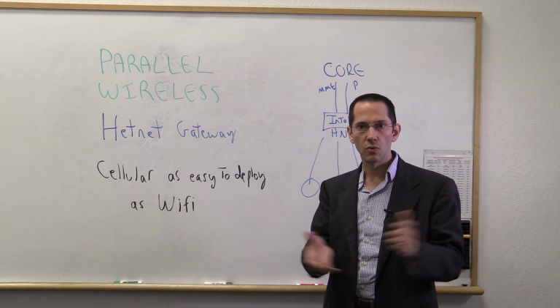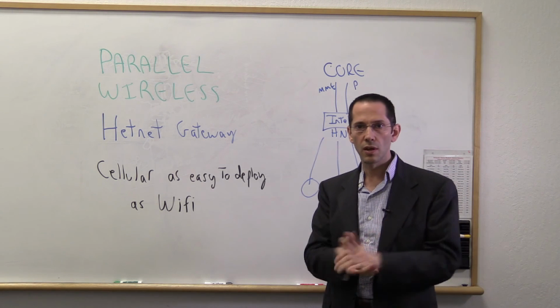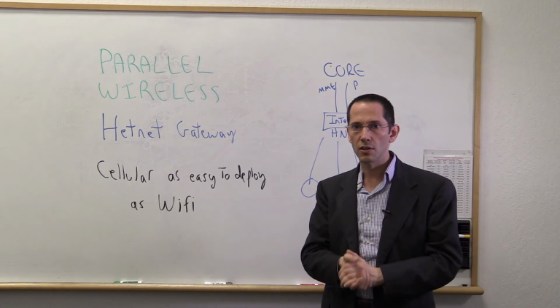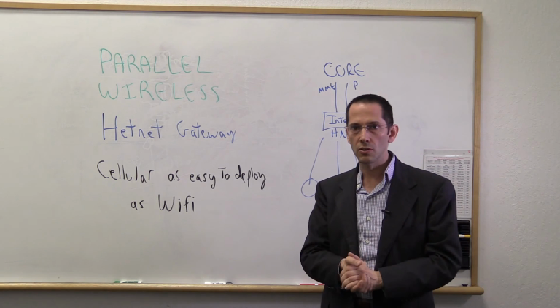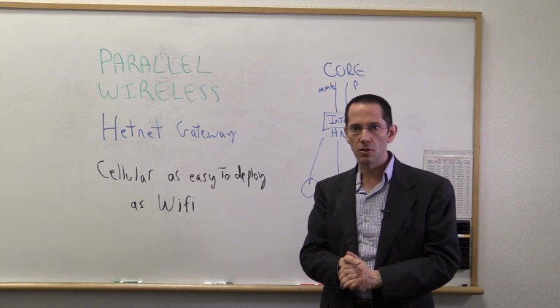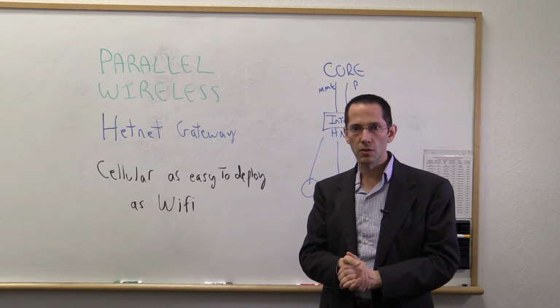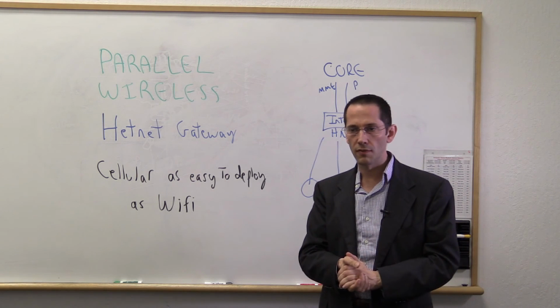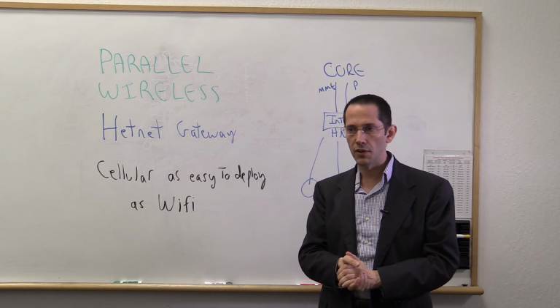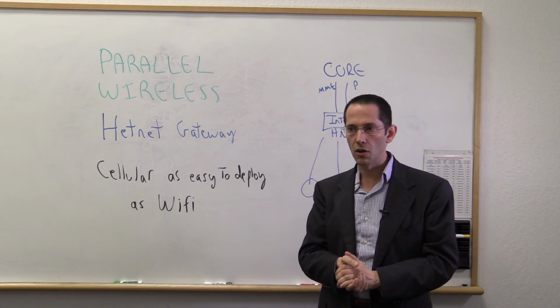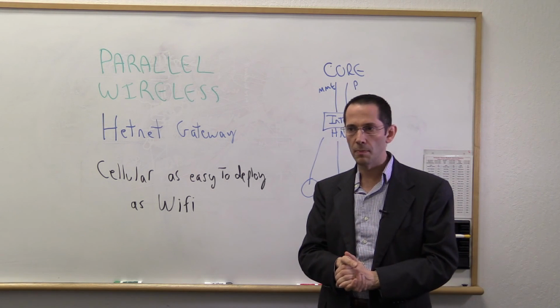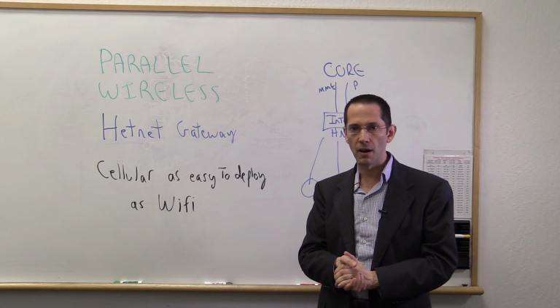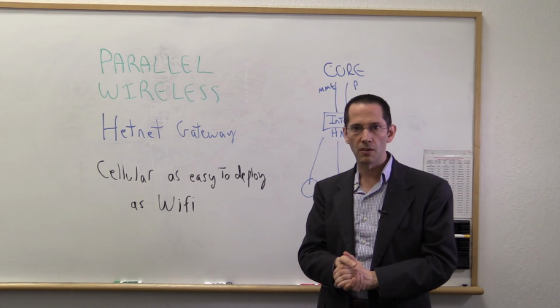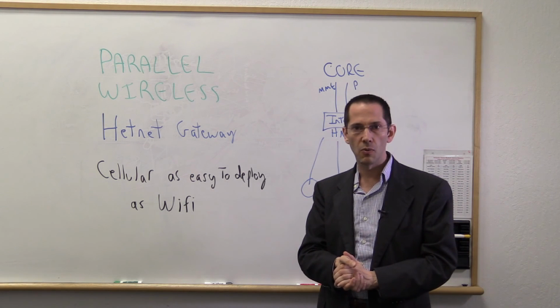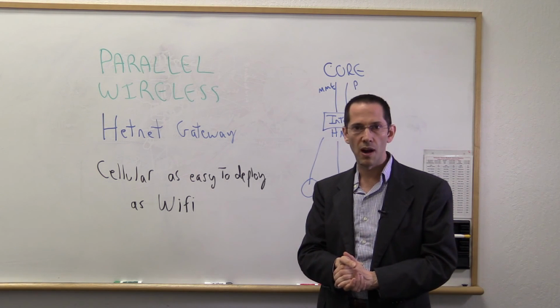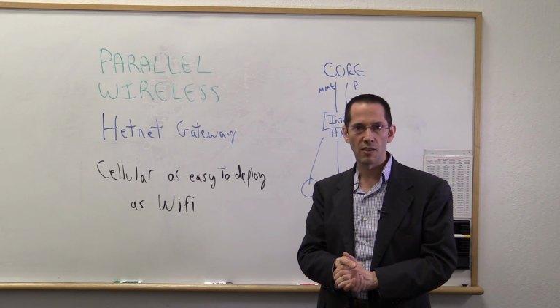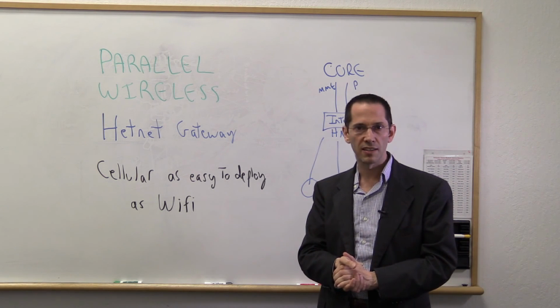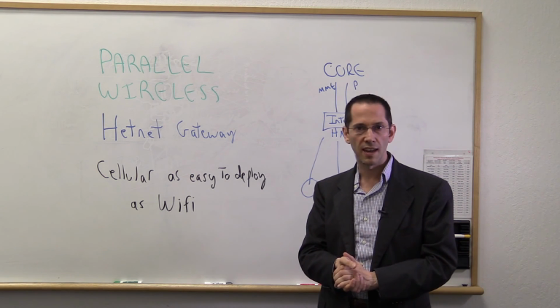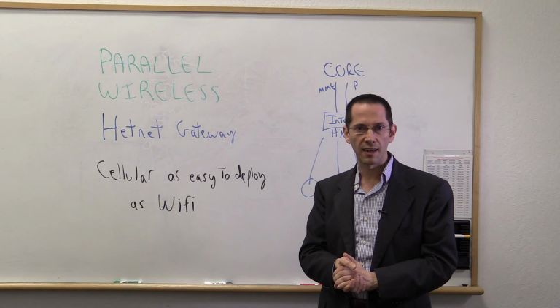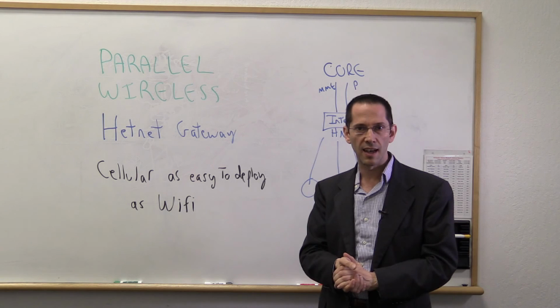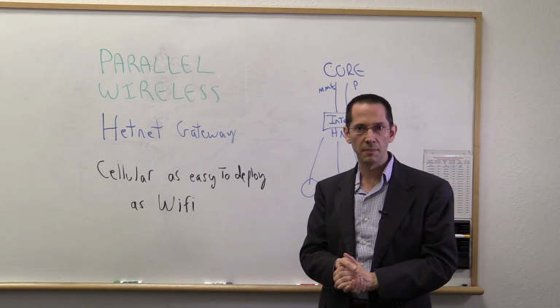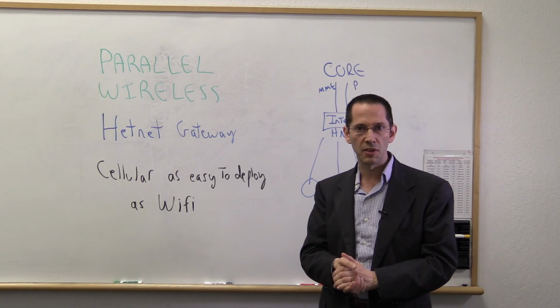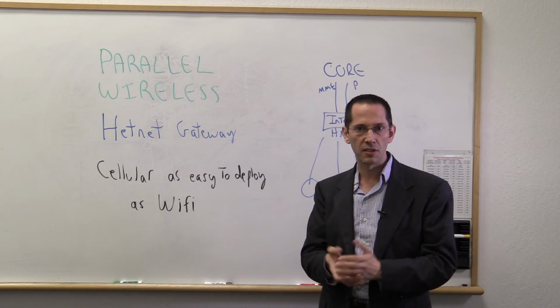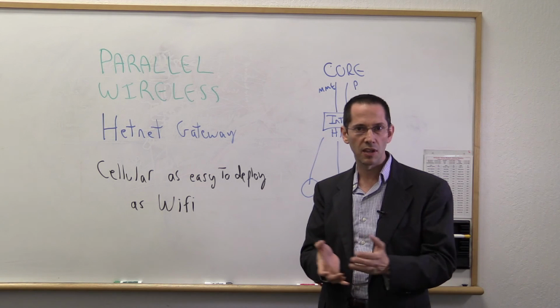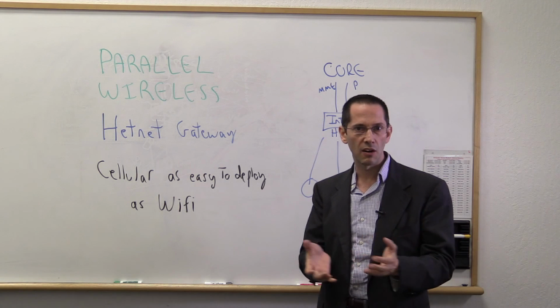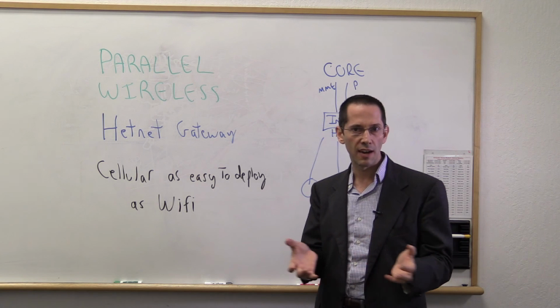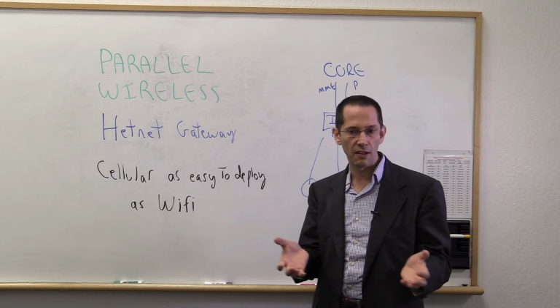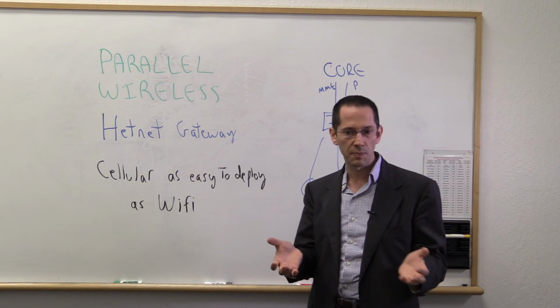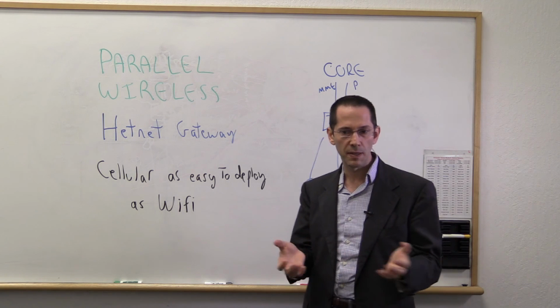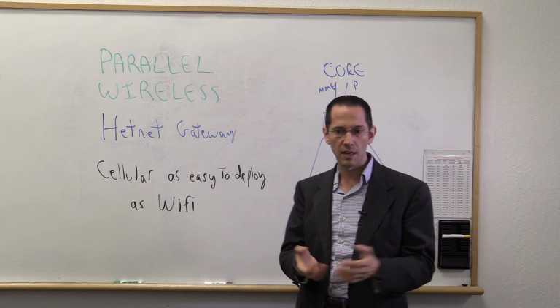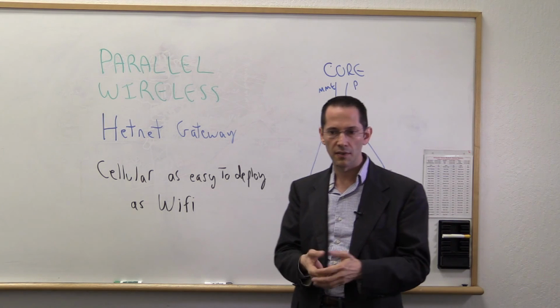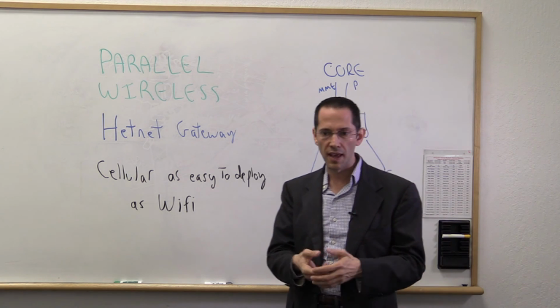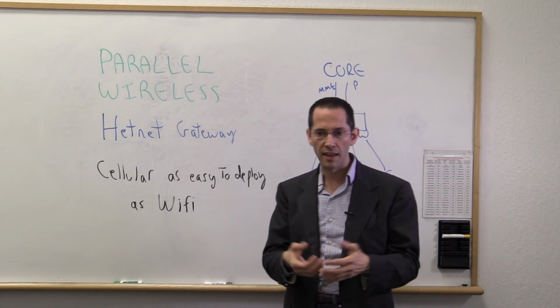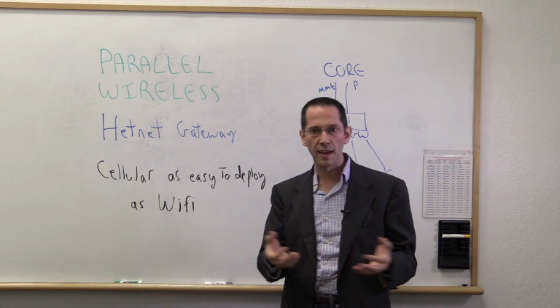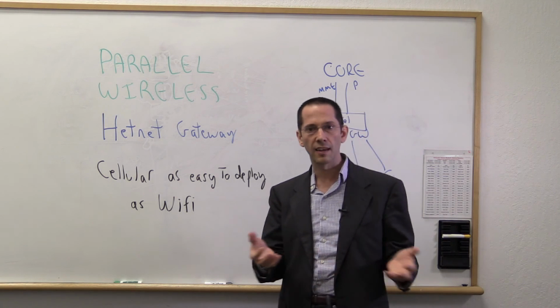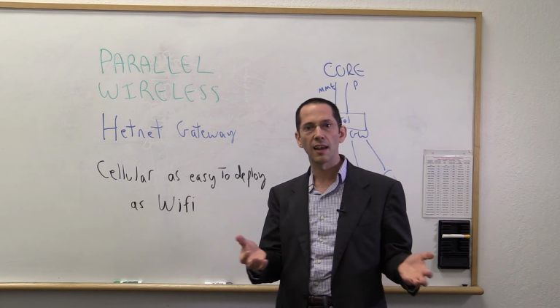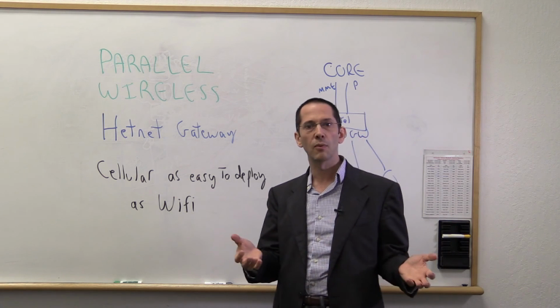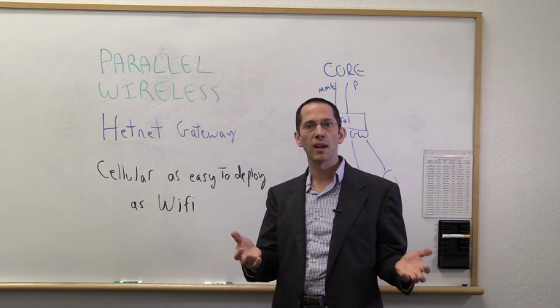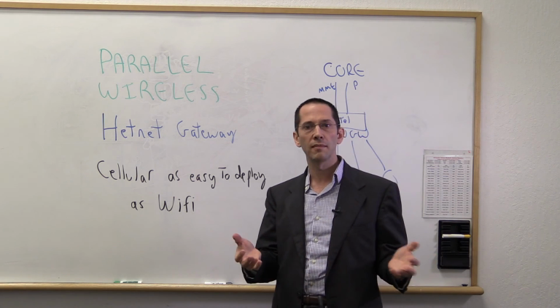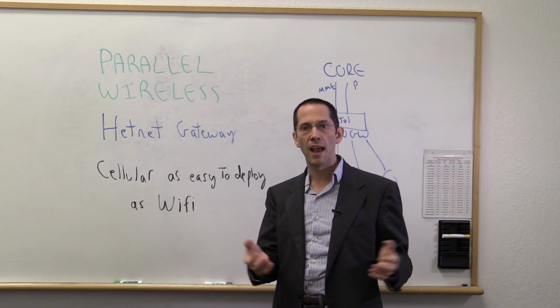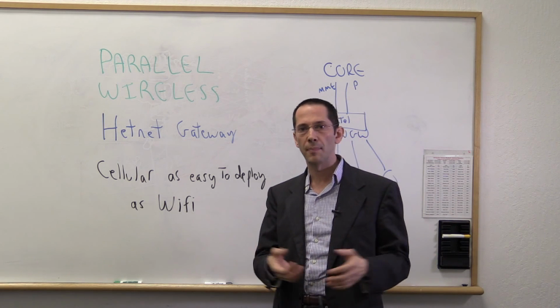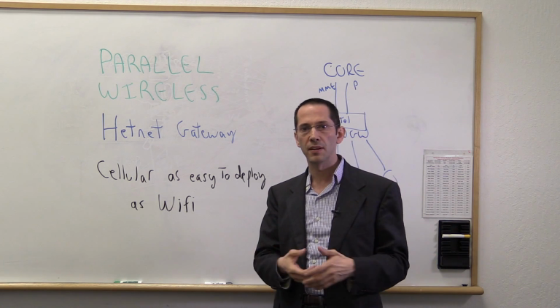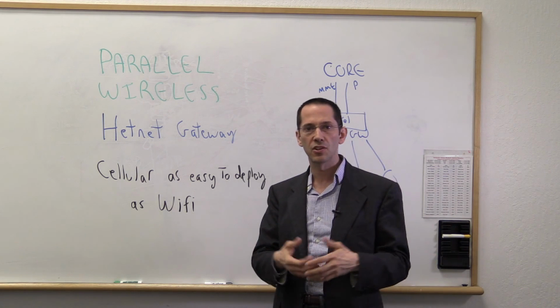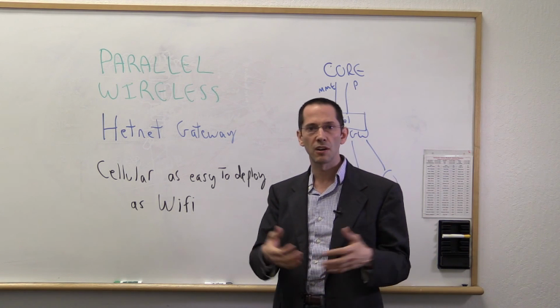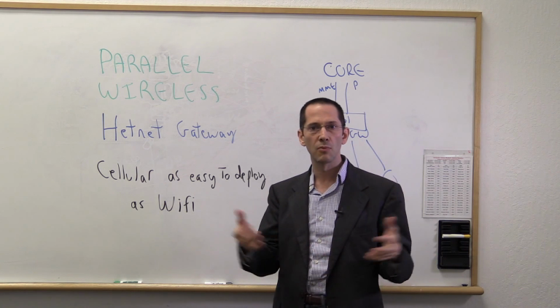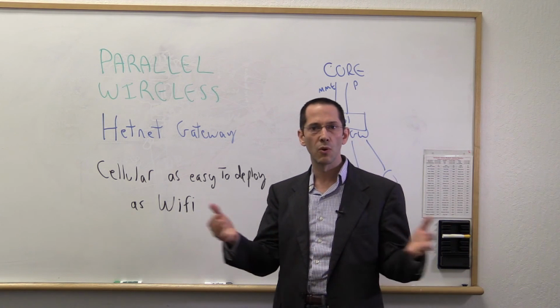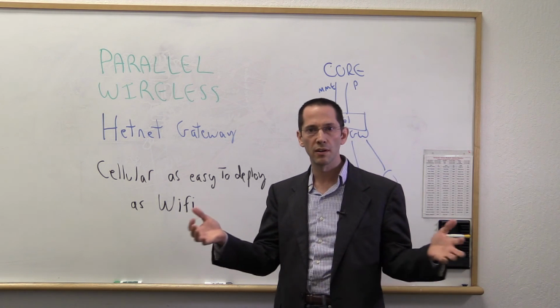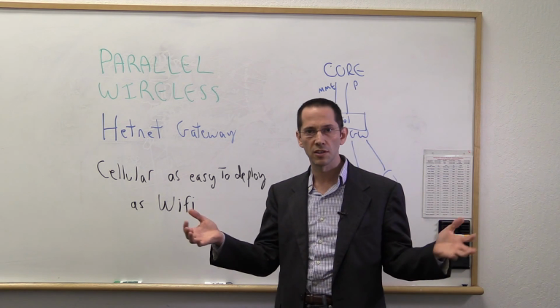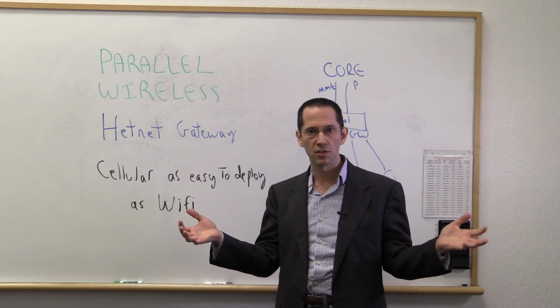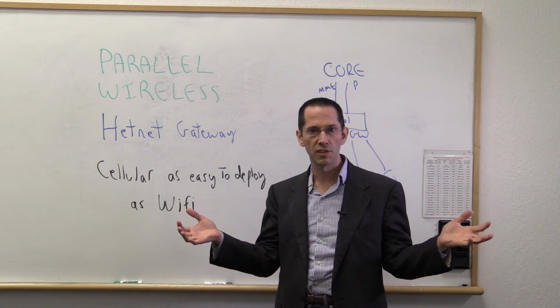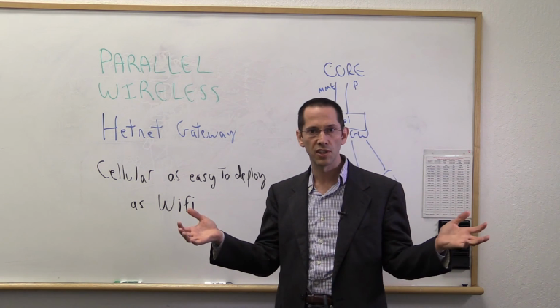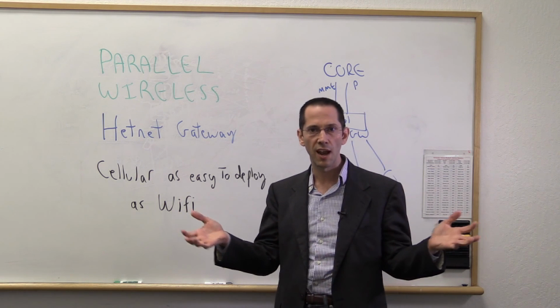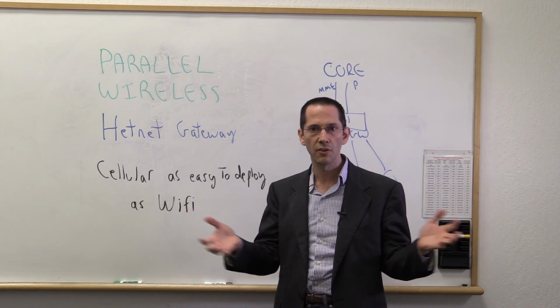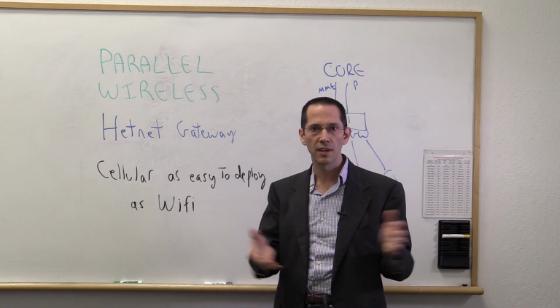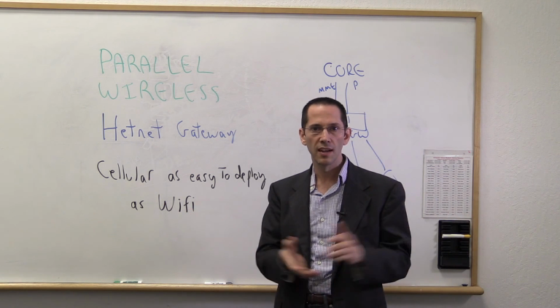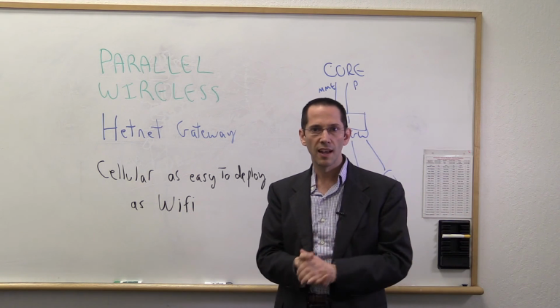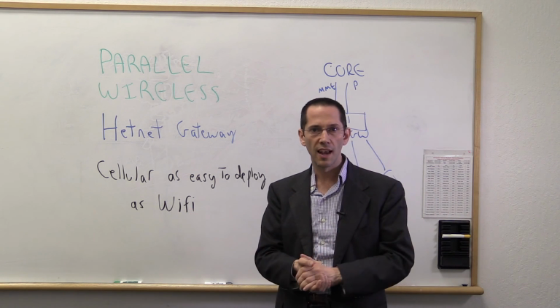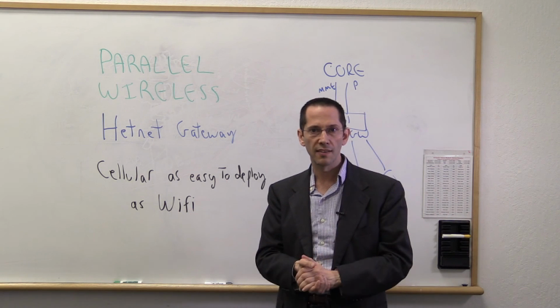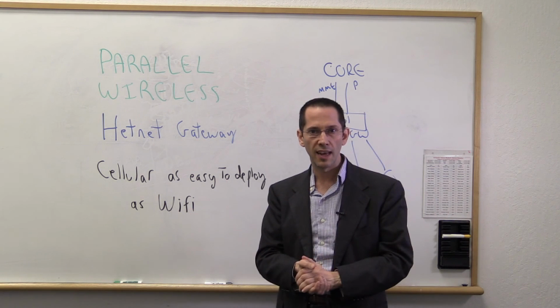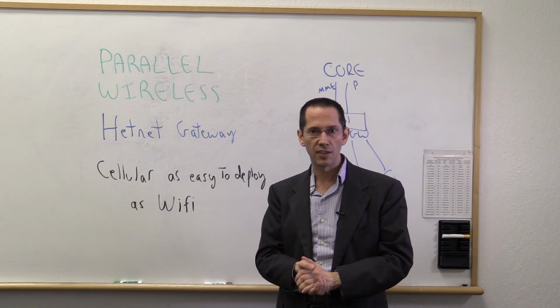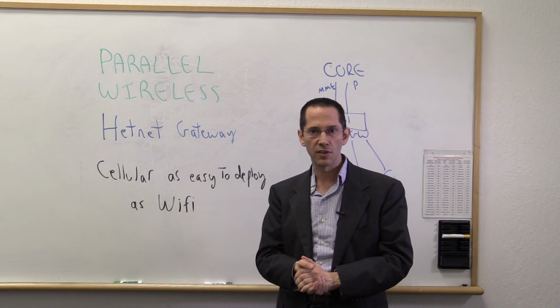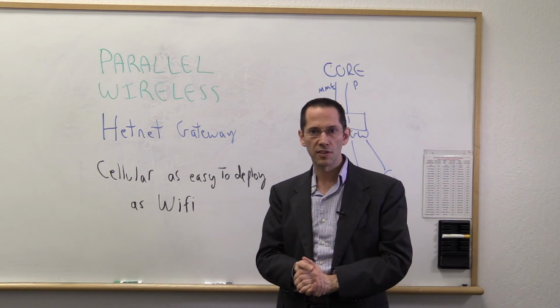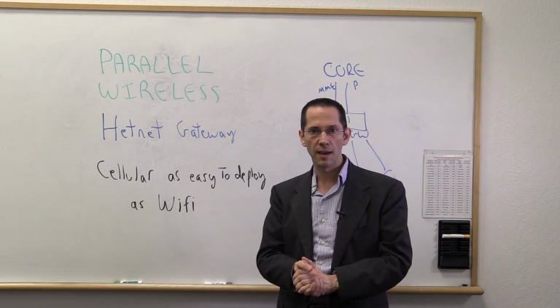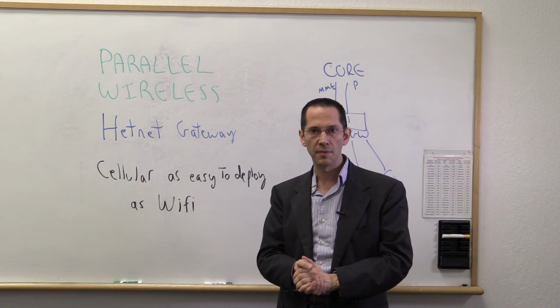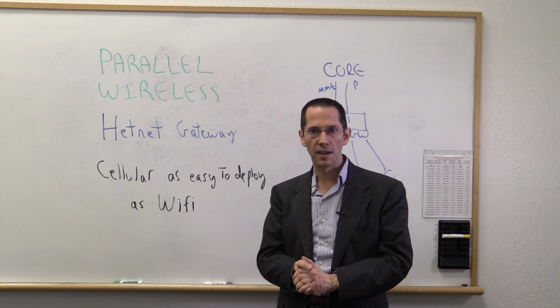If you go to parallelwireless.com, you can see our announcement of the HetNet Gateway. Happy to share more — just reach out. Thanks for your time today.